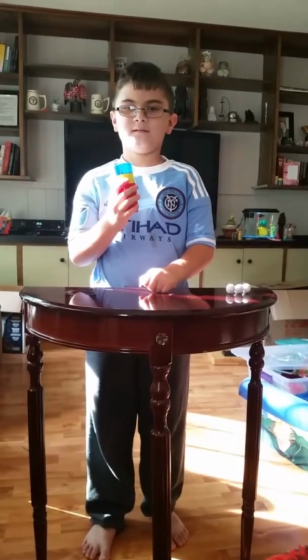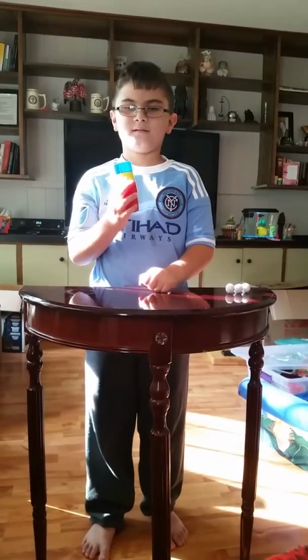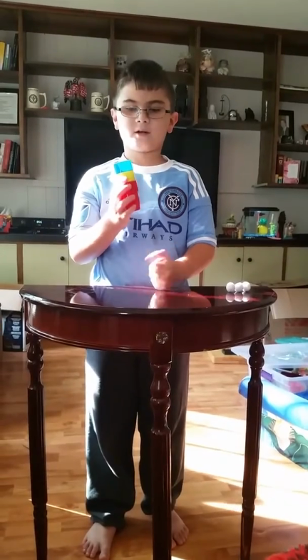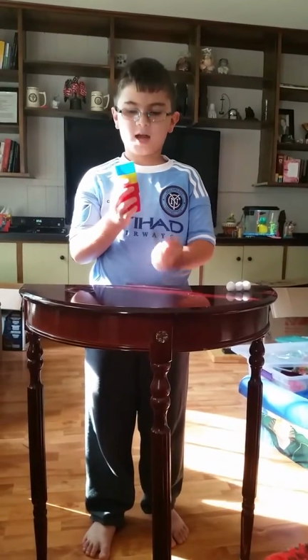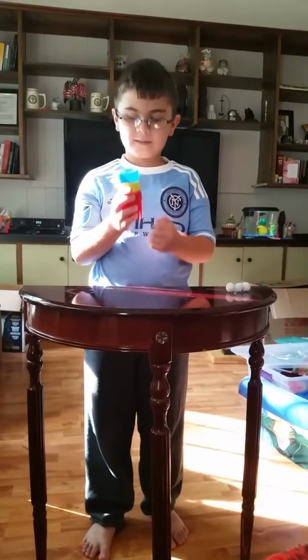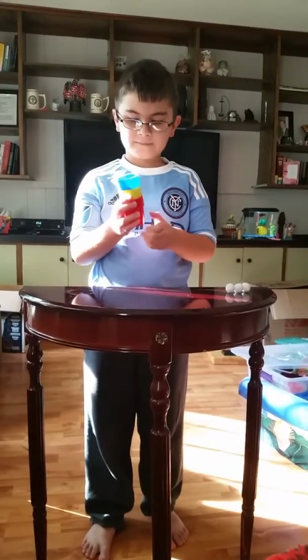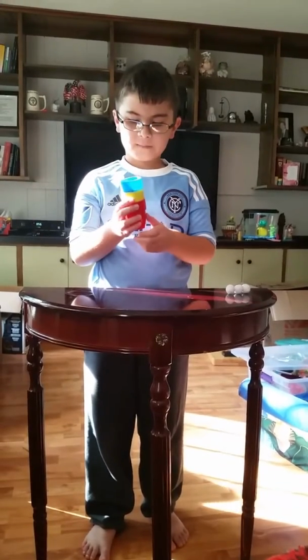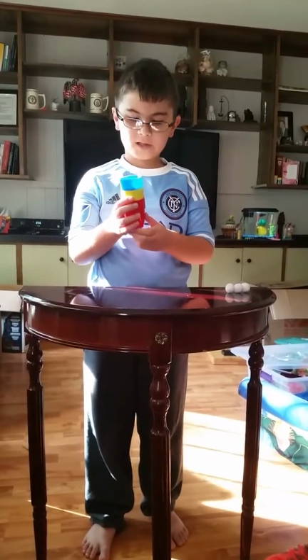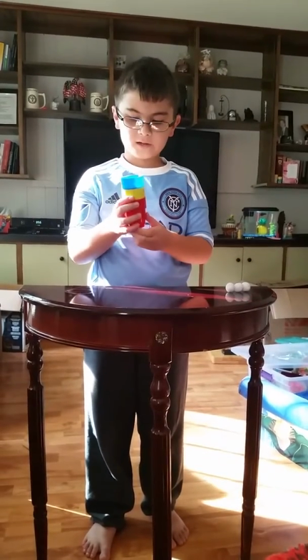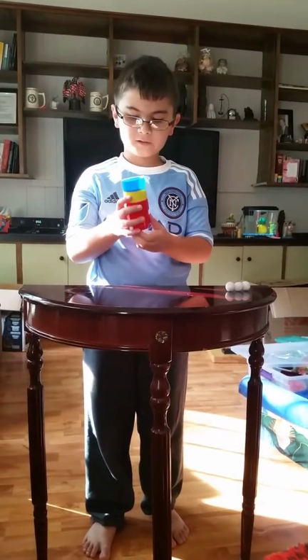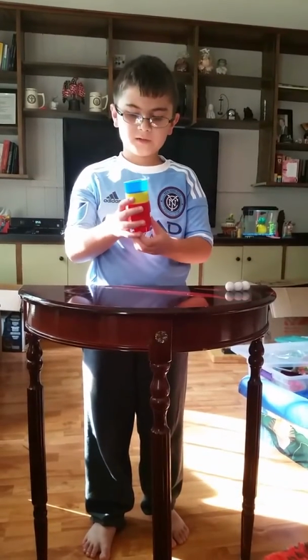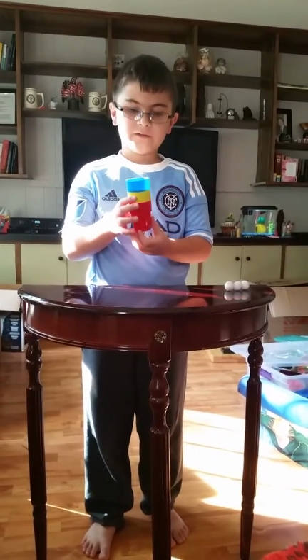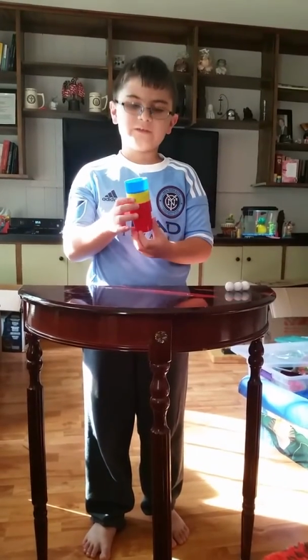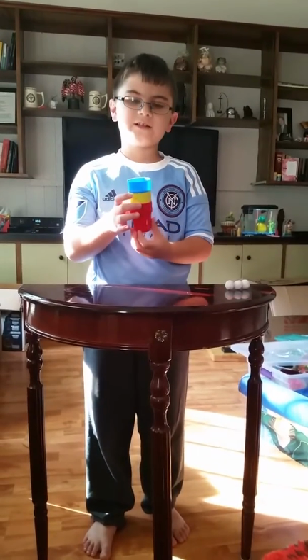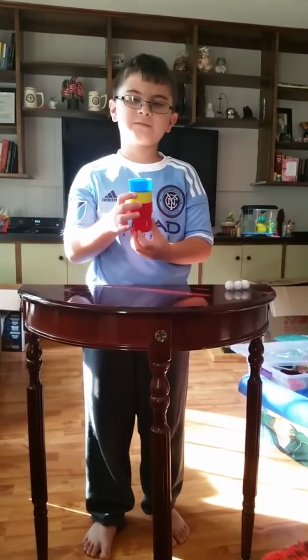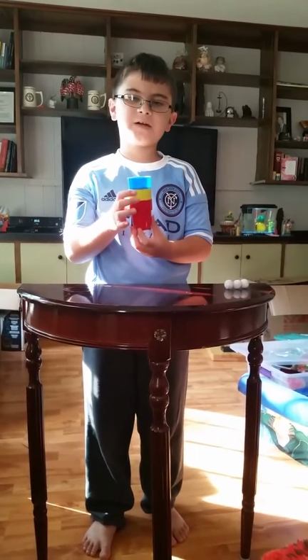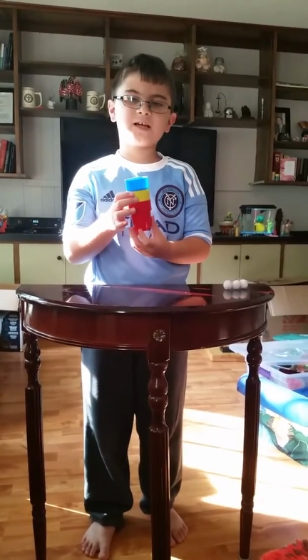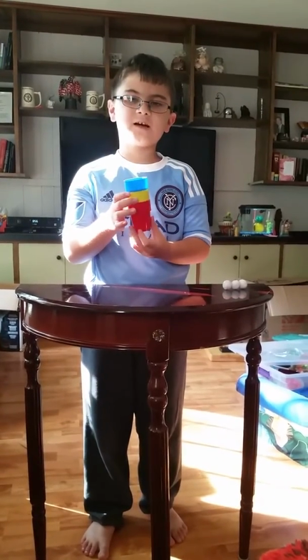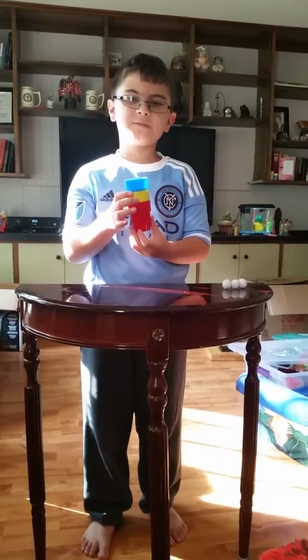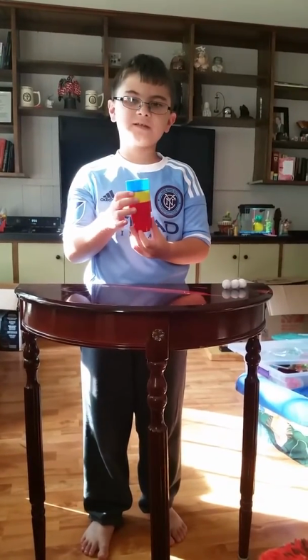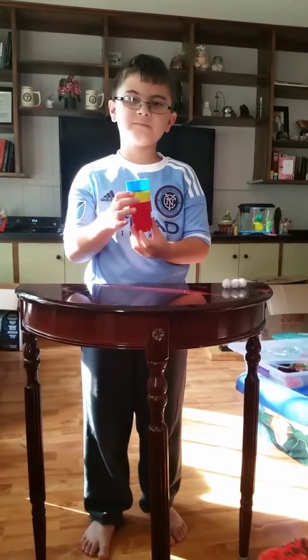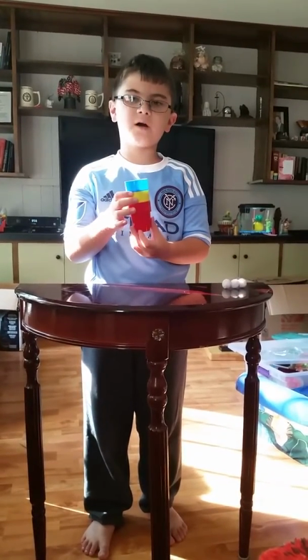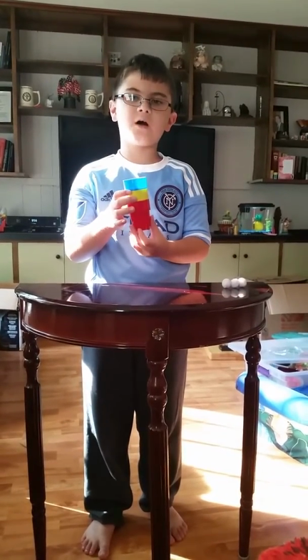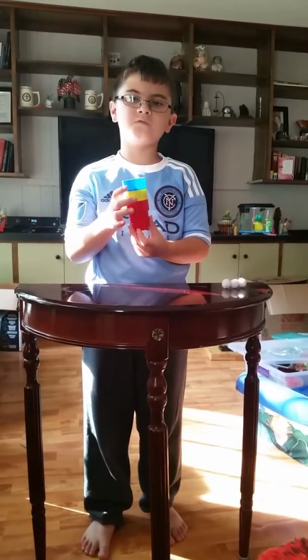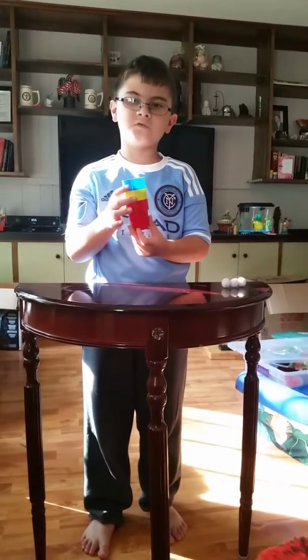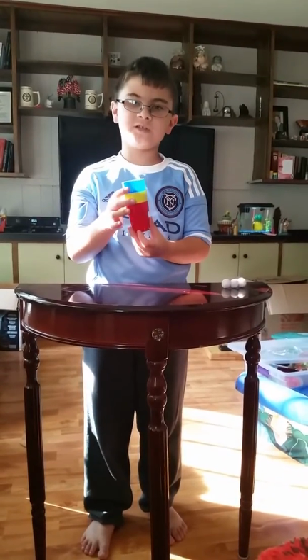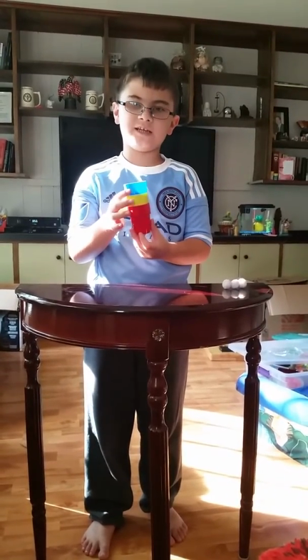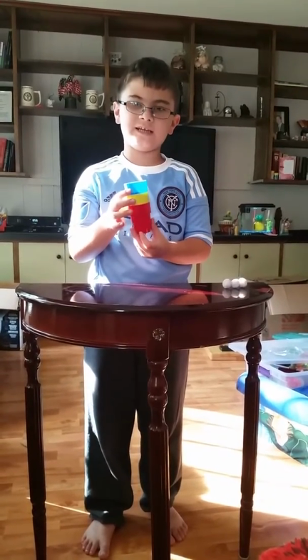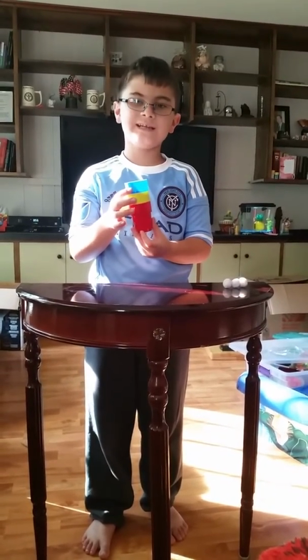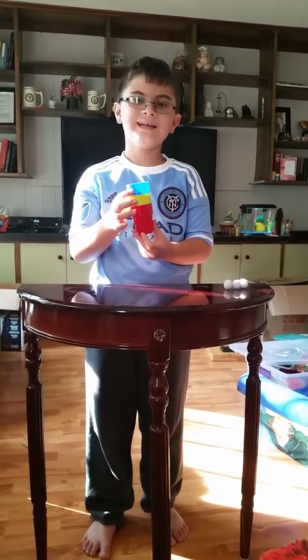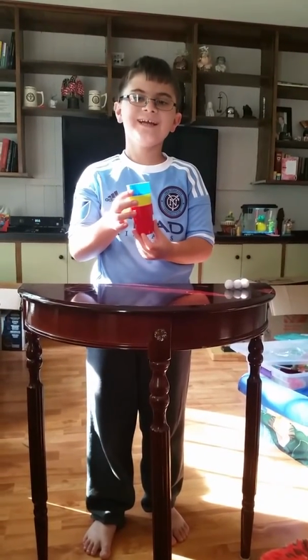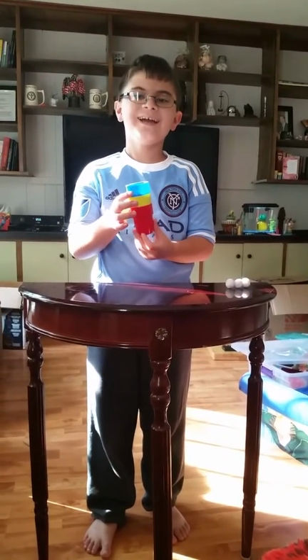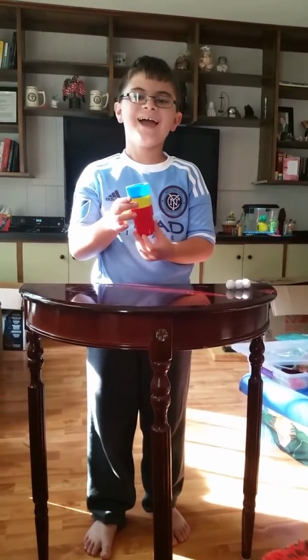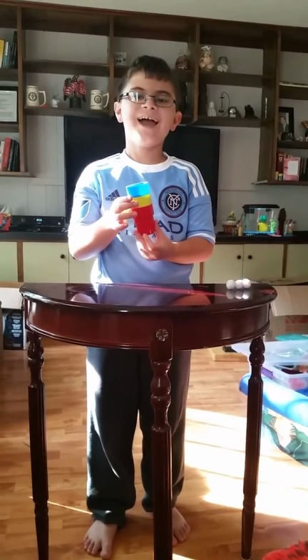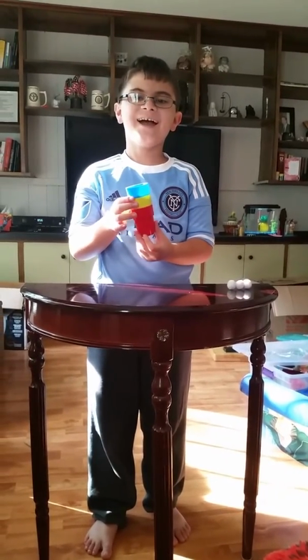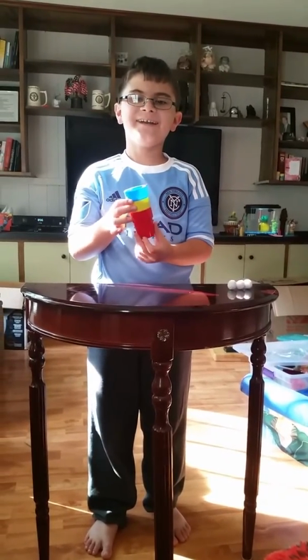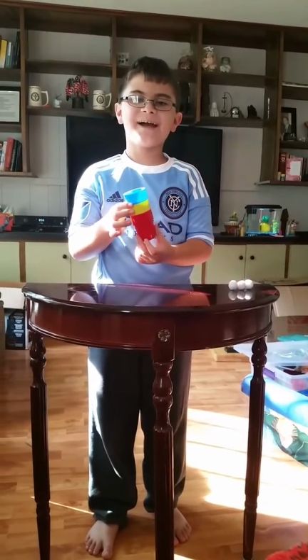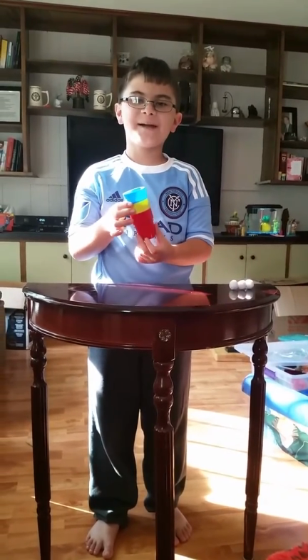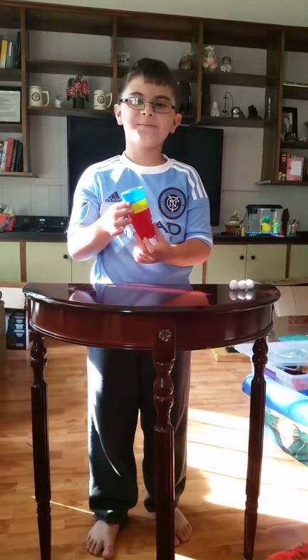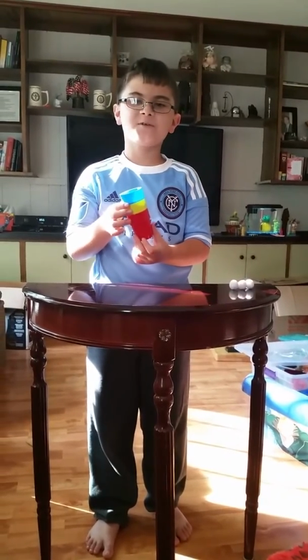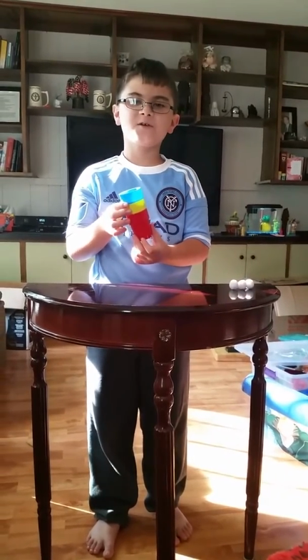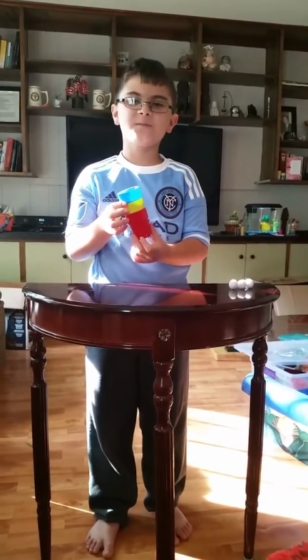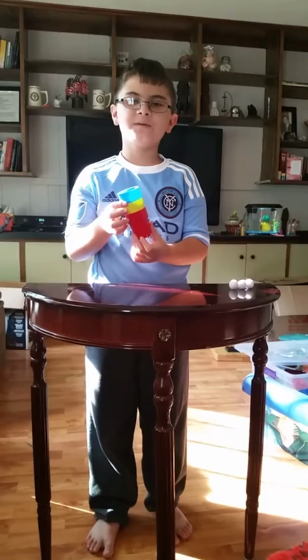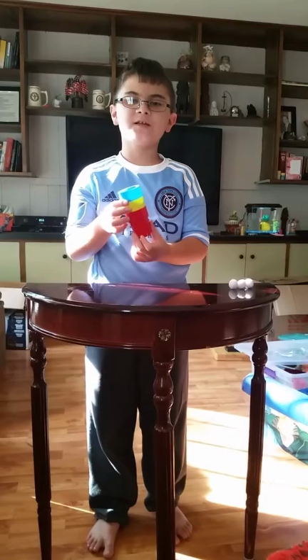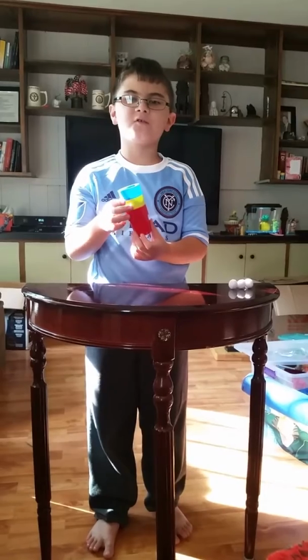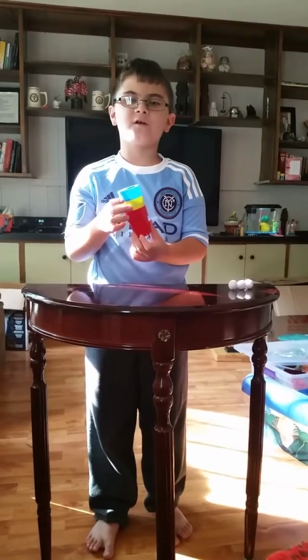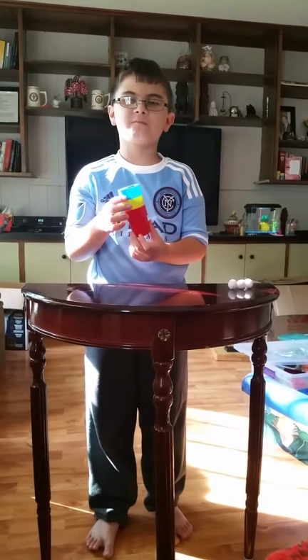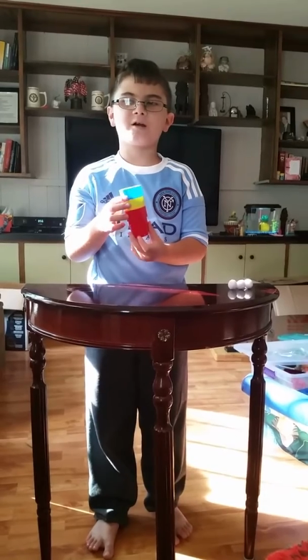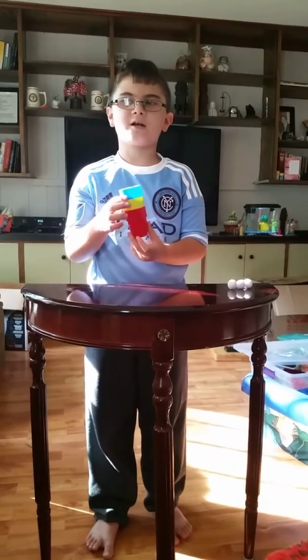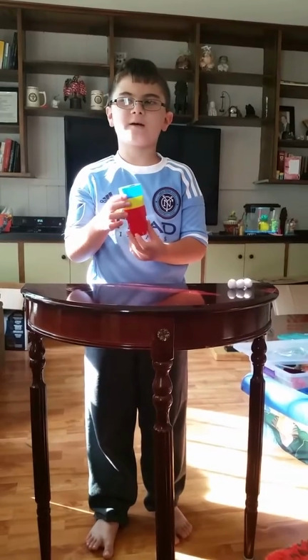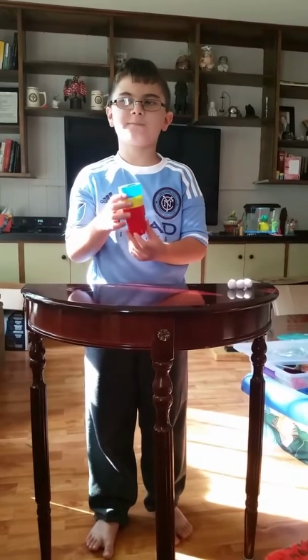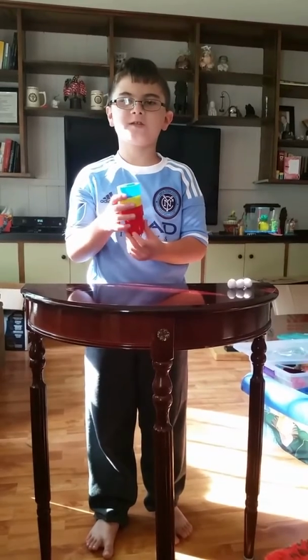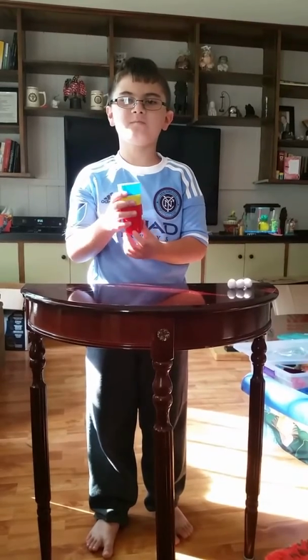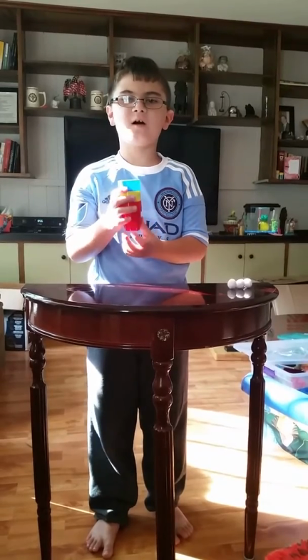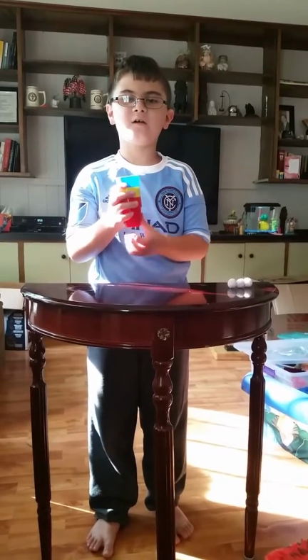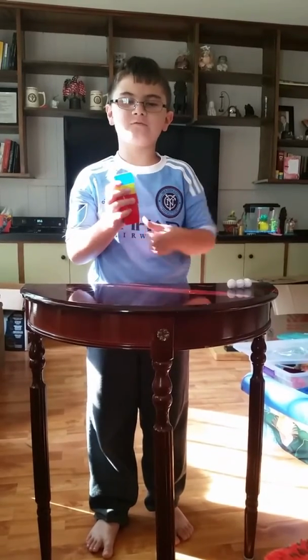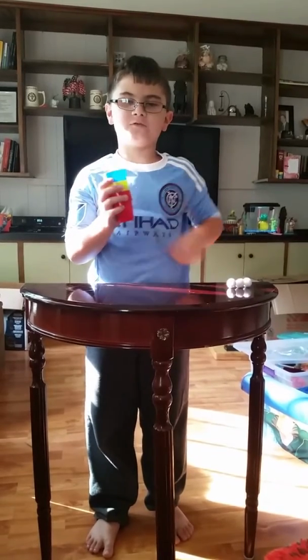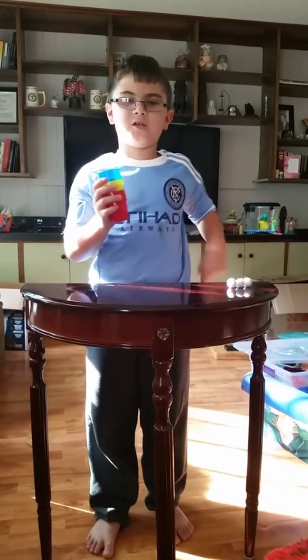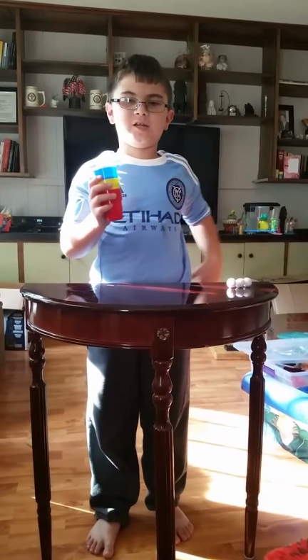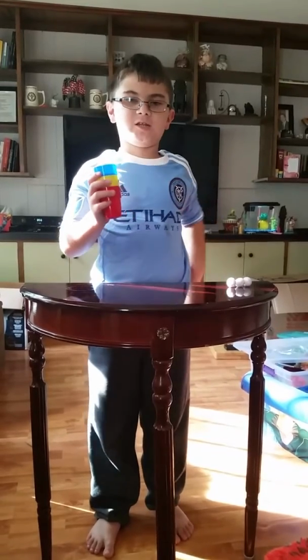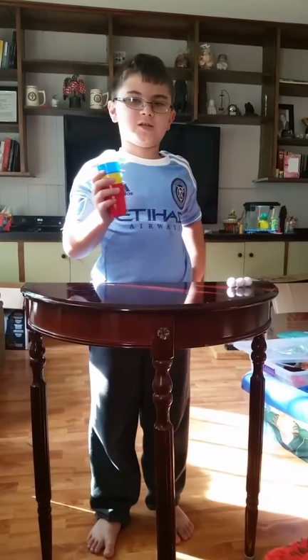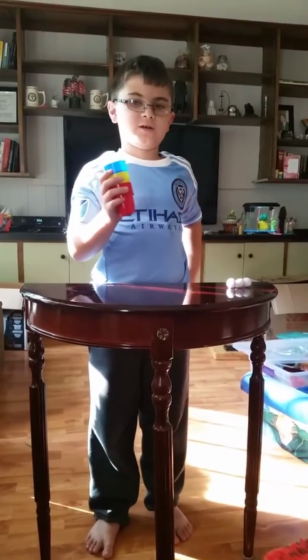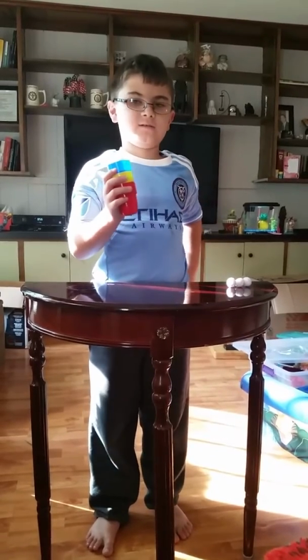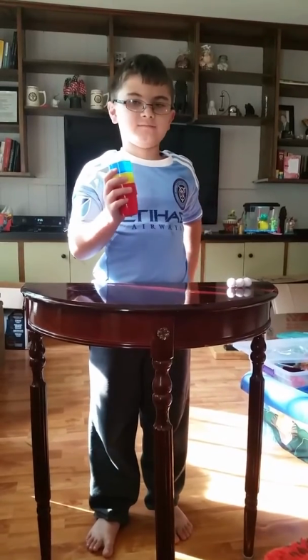Okay, so this is my cups and ball routine and I'm going to be doing my cups and ball routine to you.